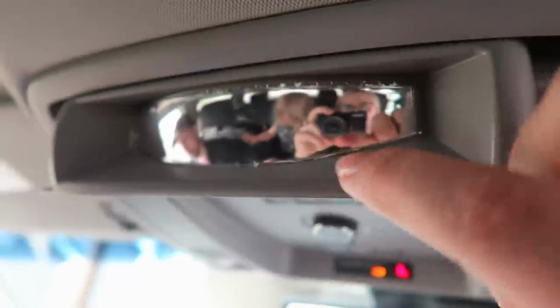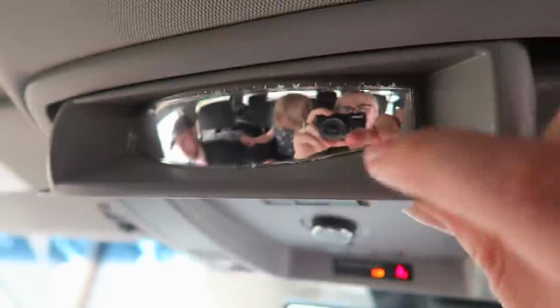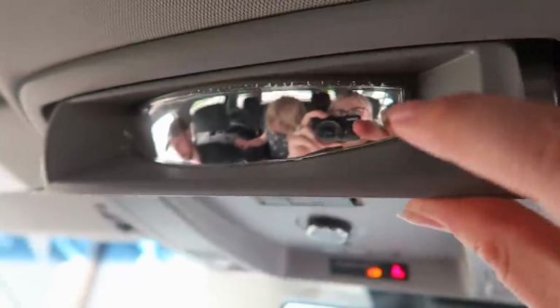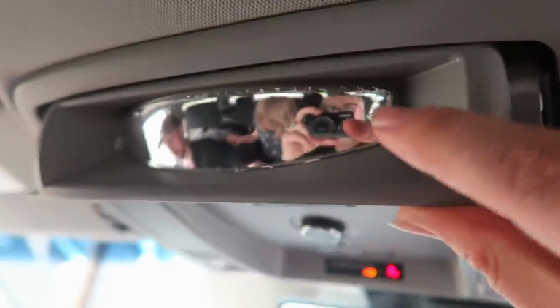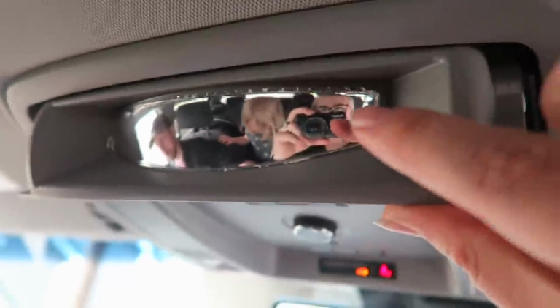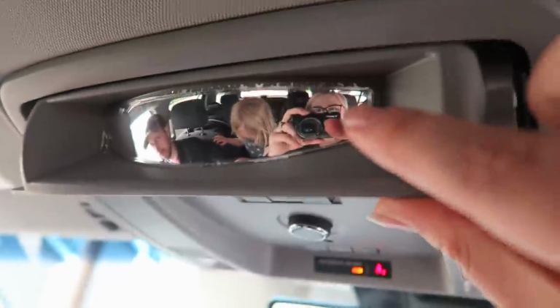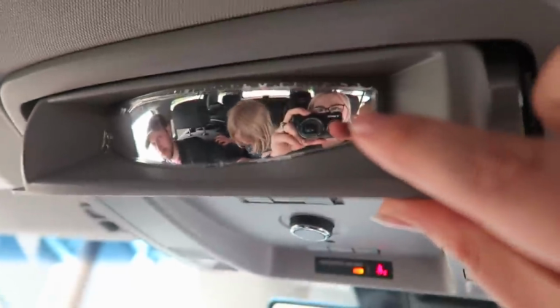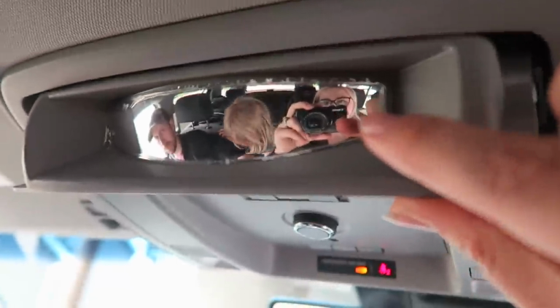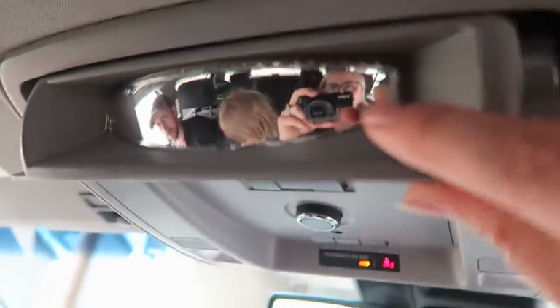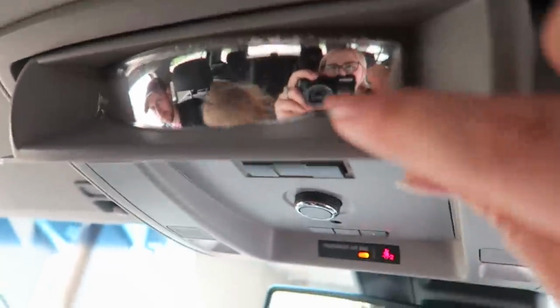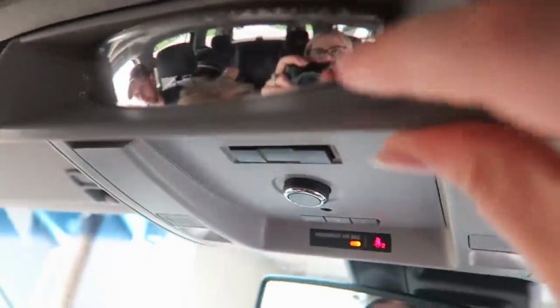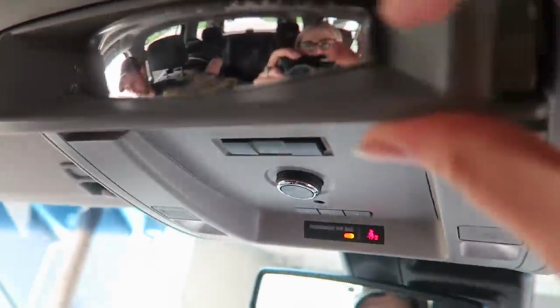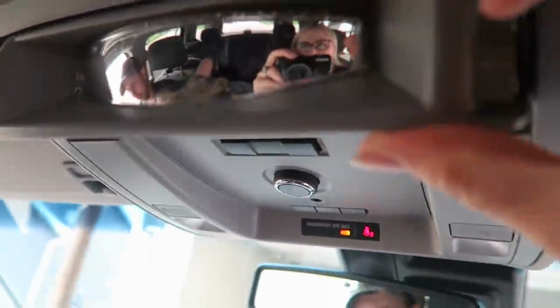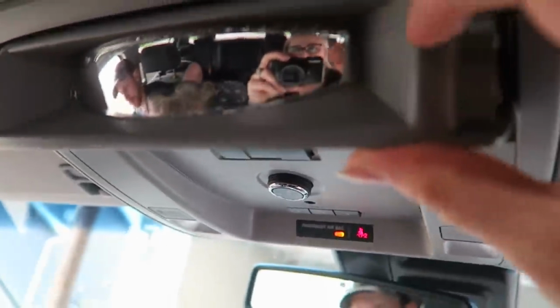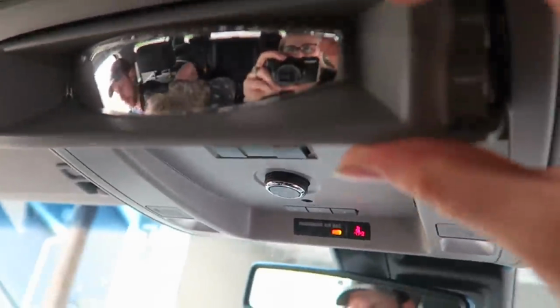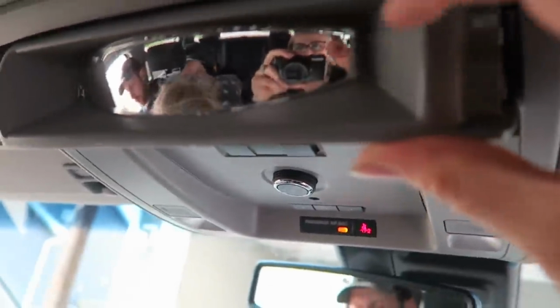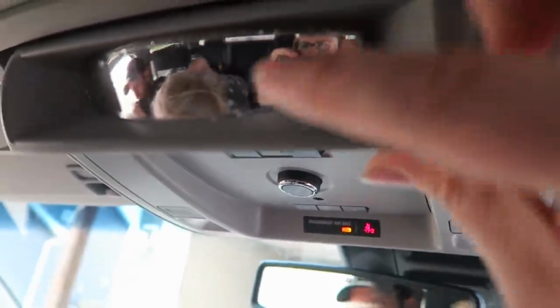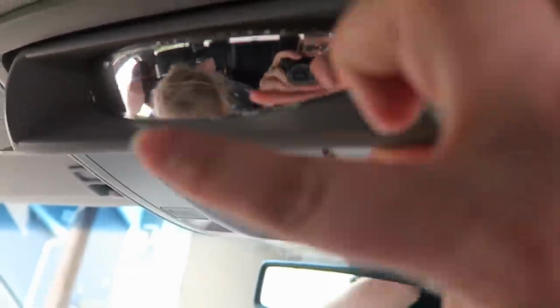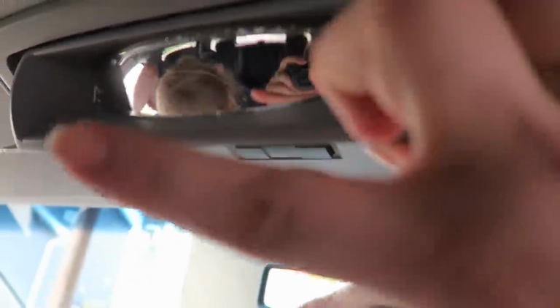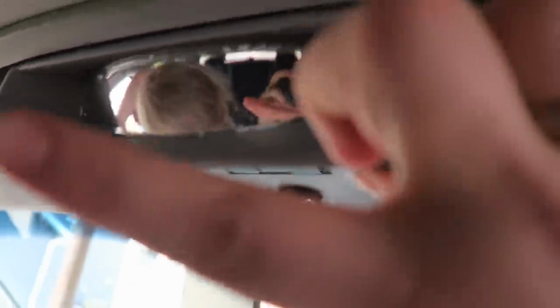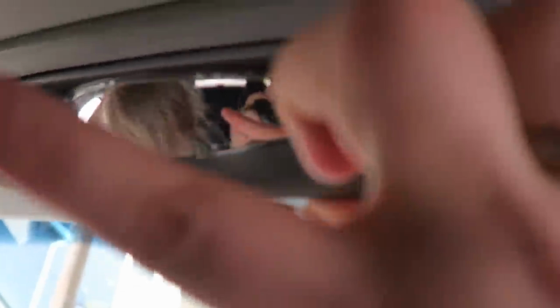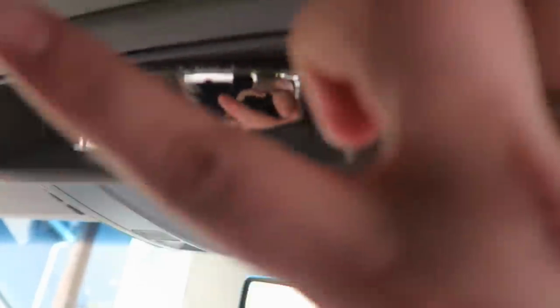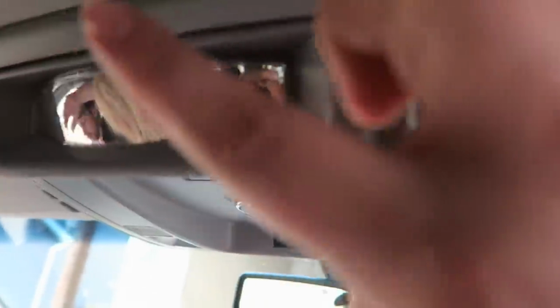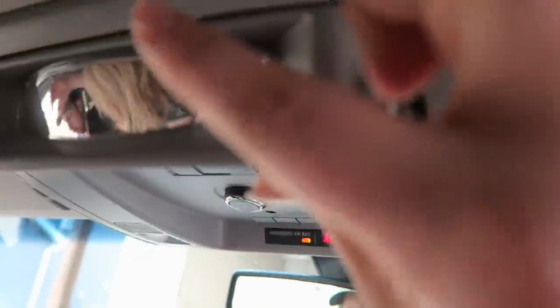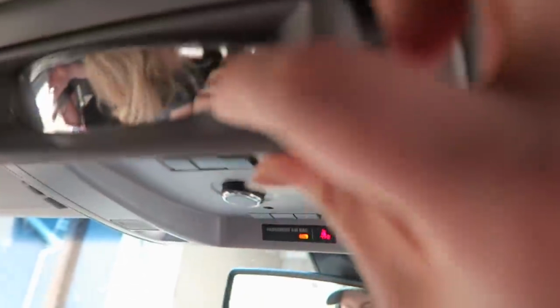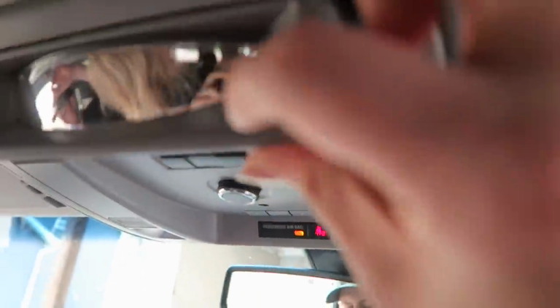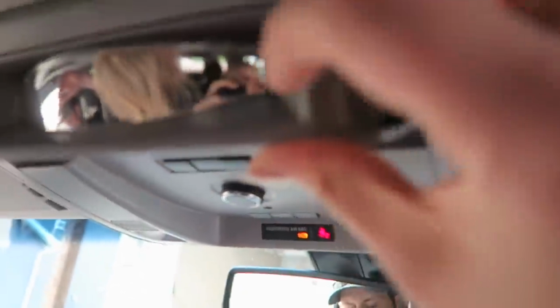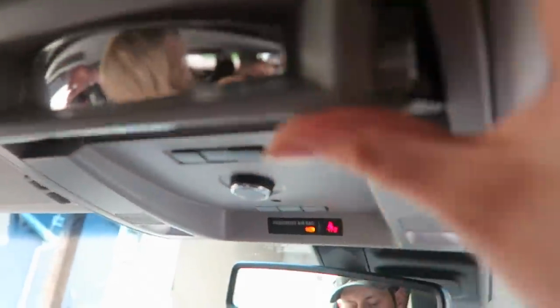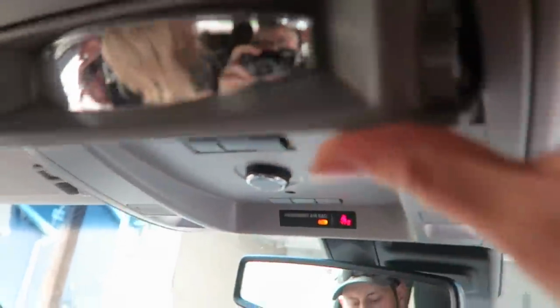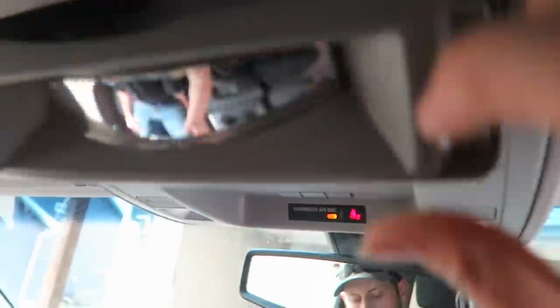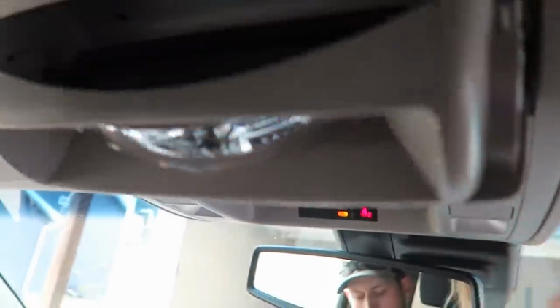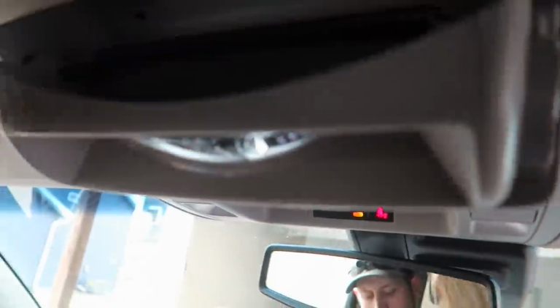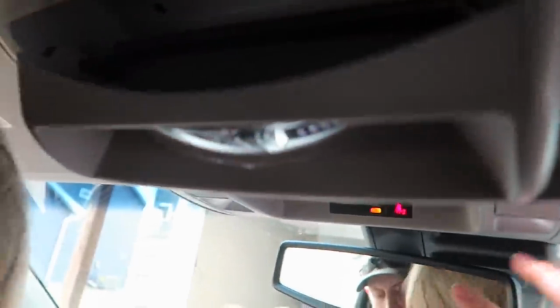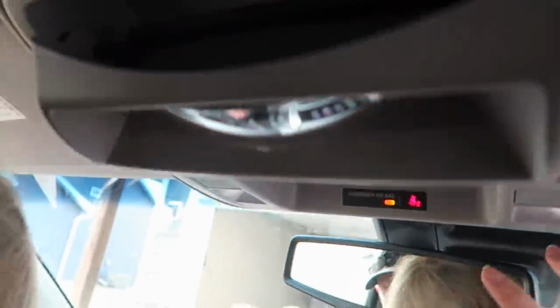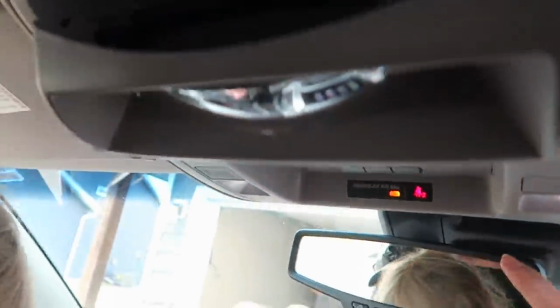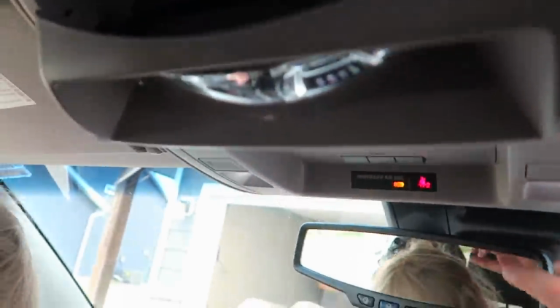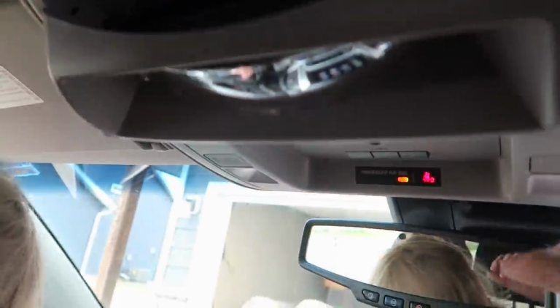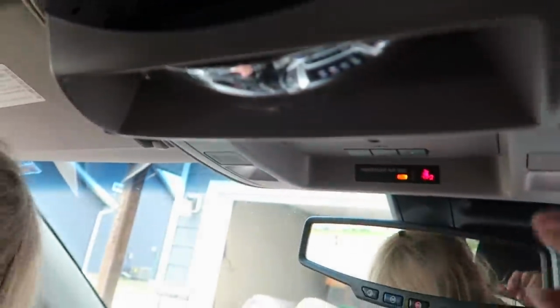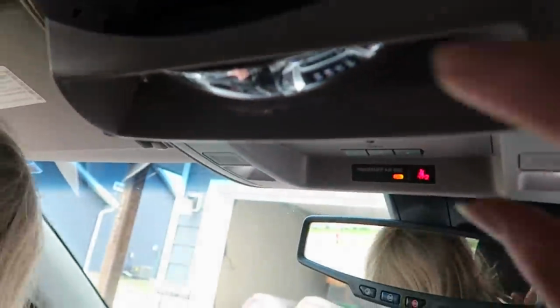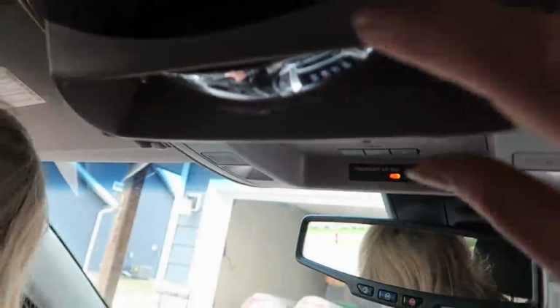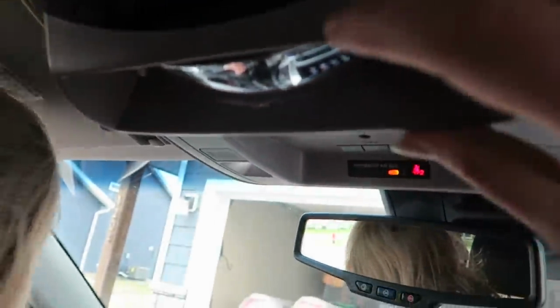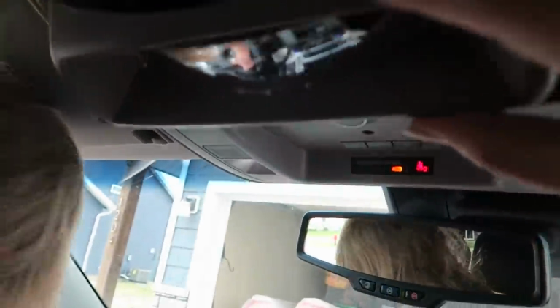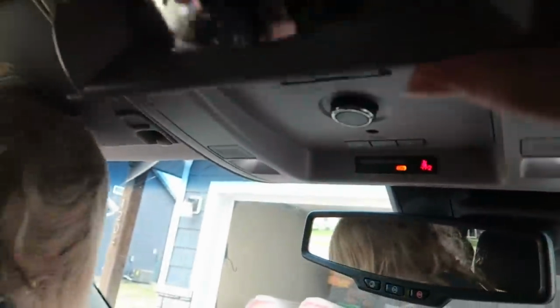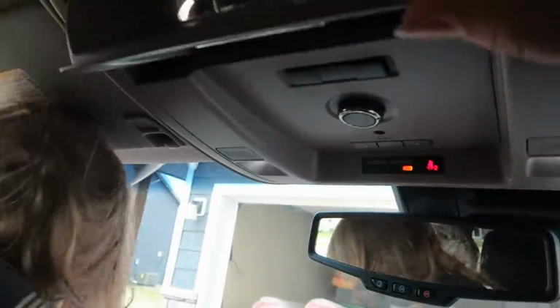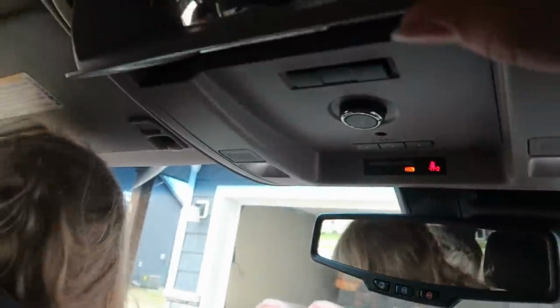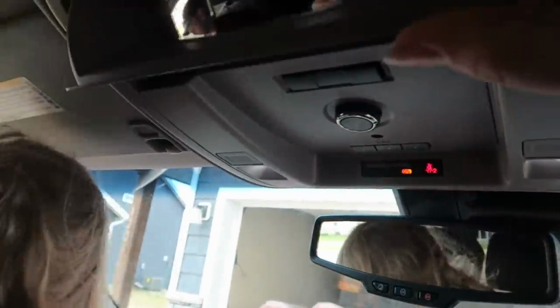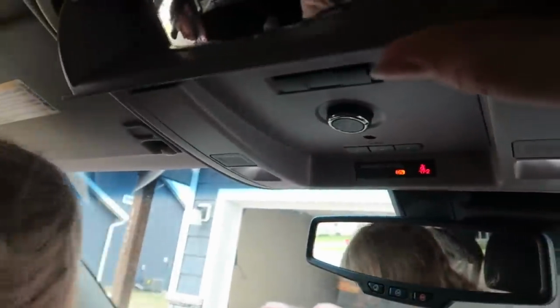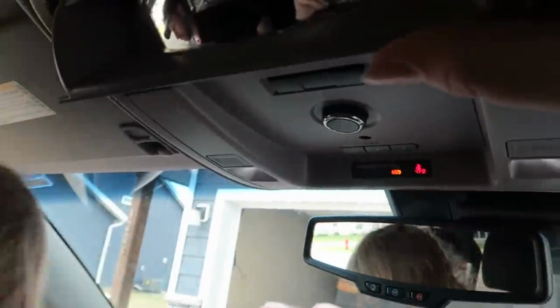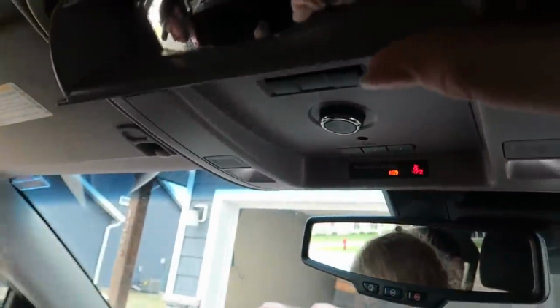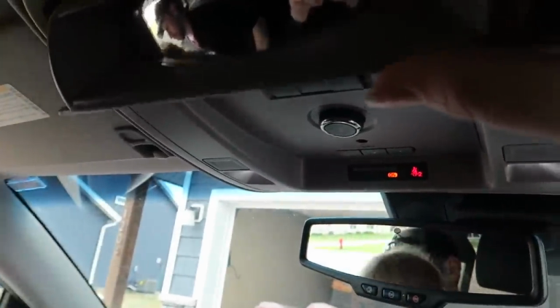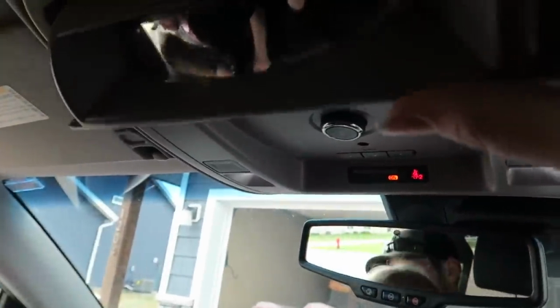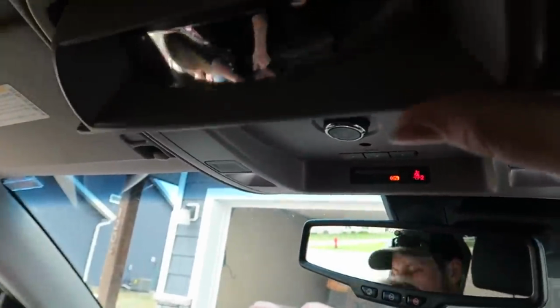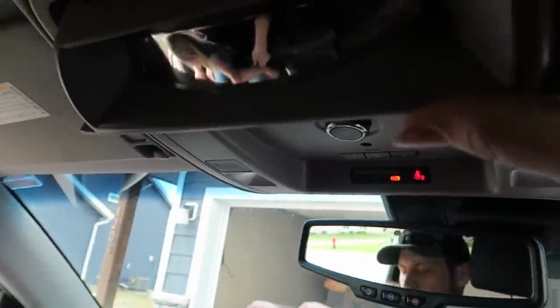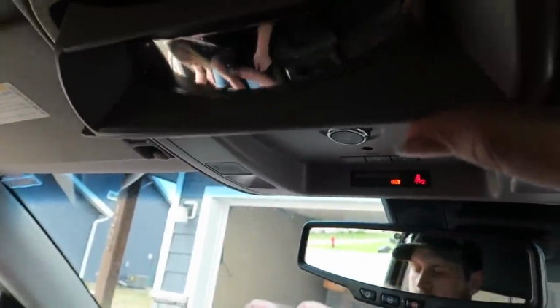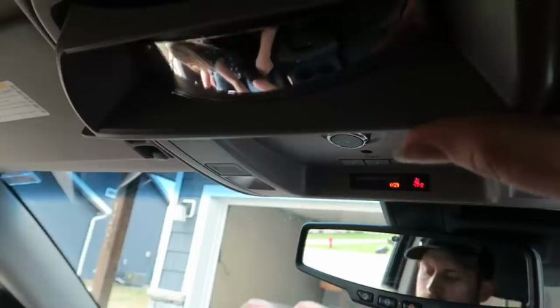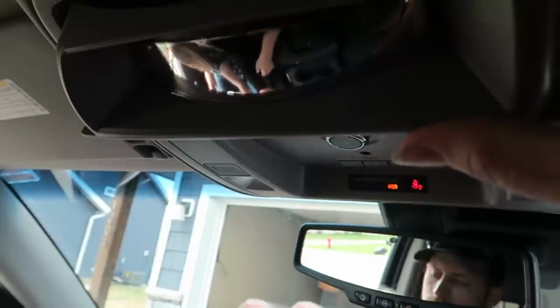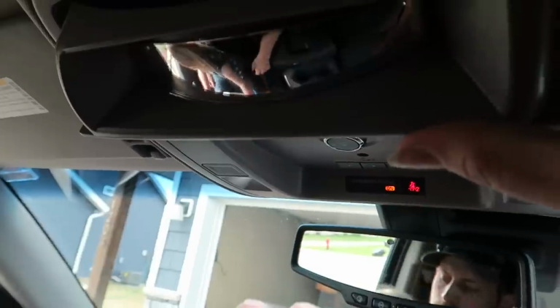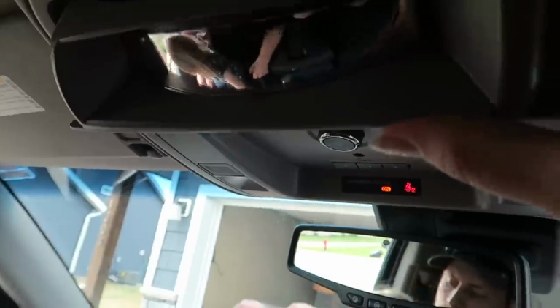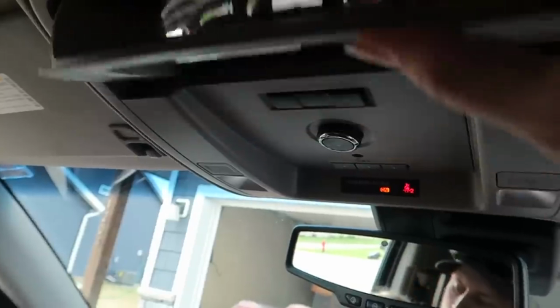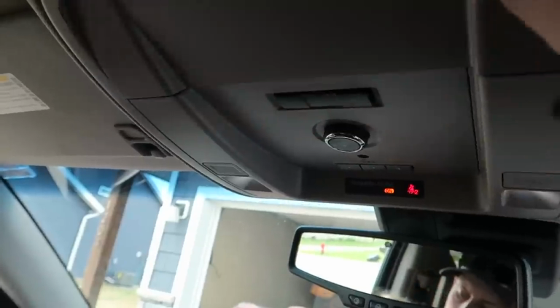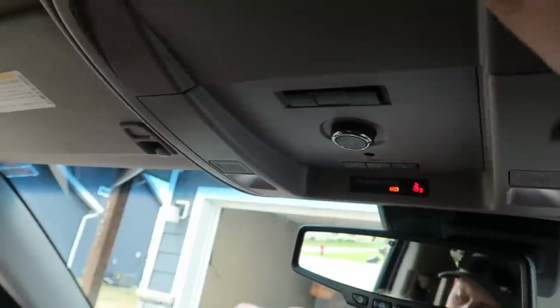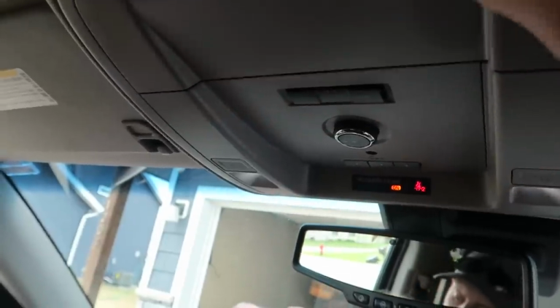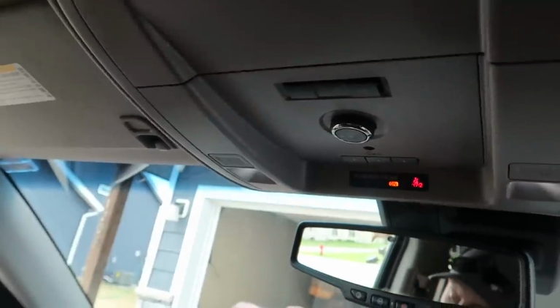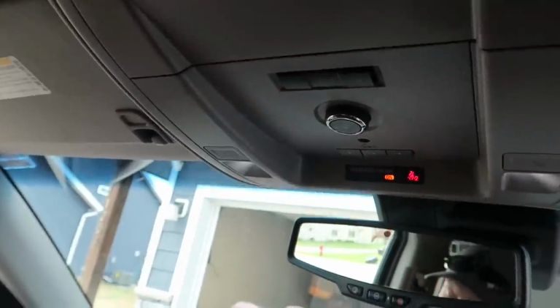So you can see the kids in the back — super sweet. So you're not adjusting your rear view mirror; you can just pop this down and take a peek at them.